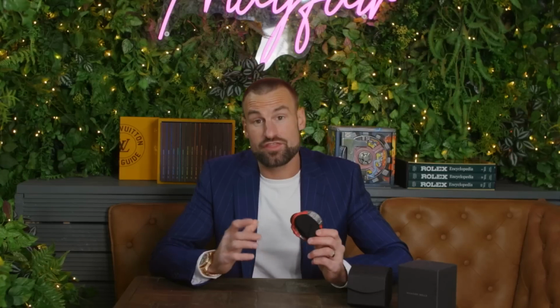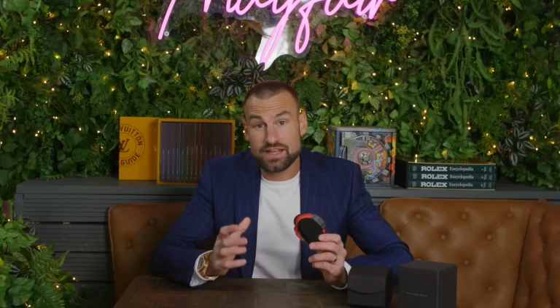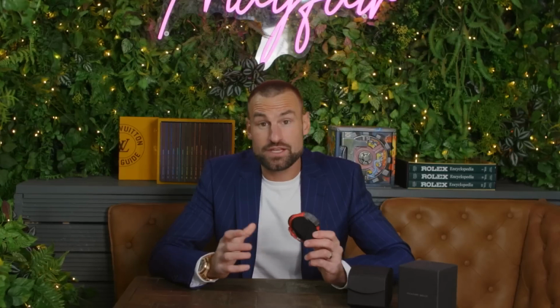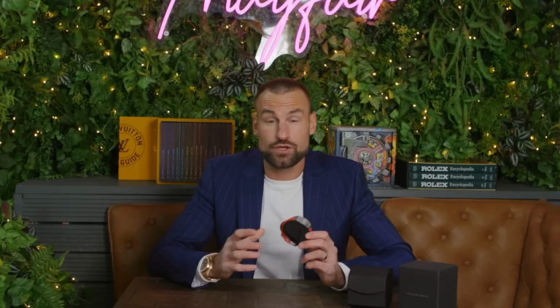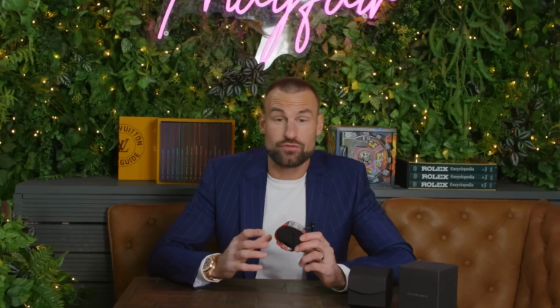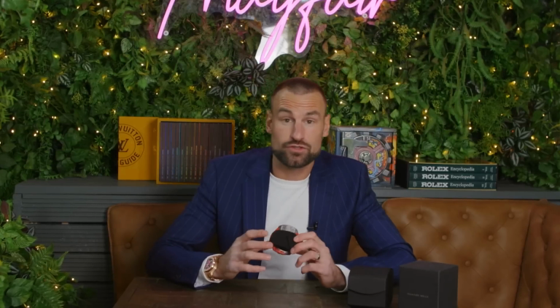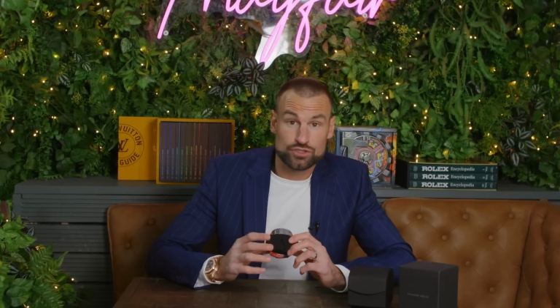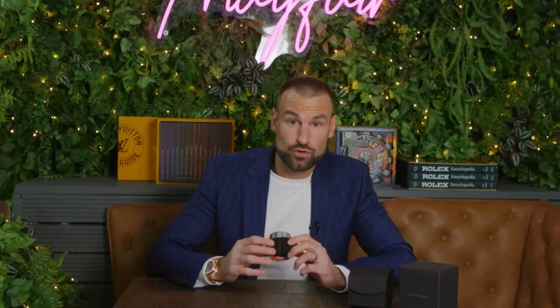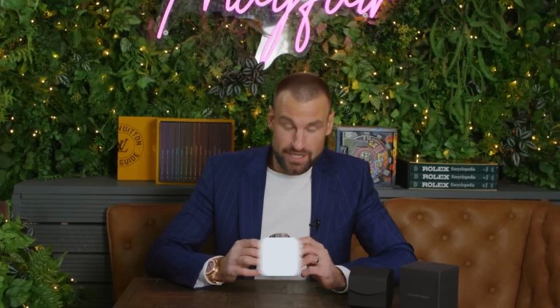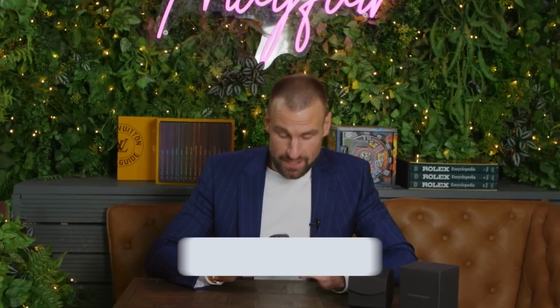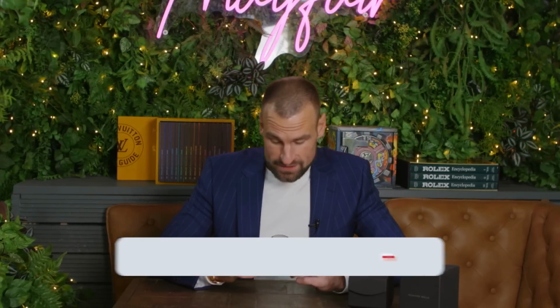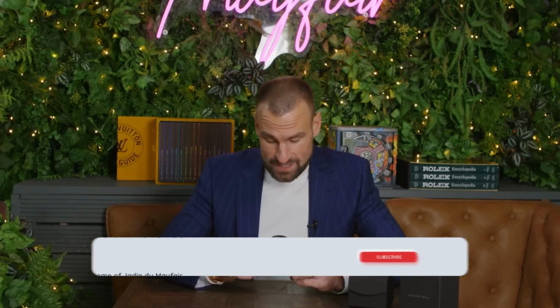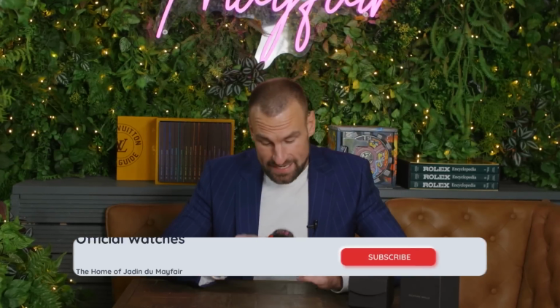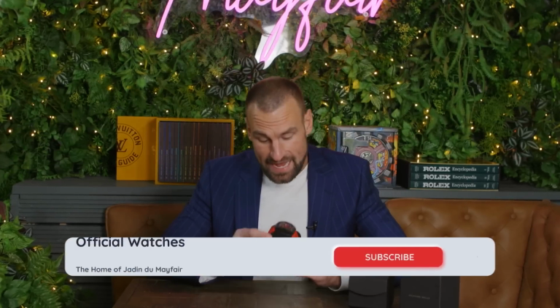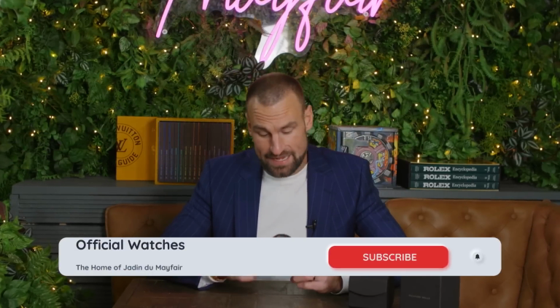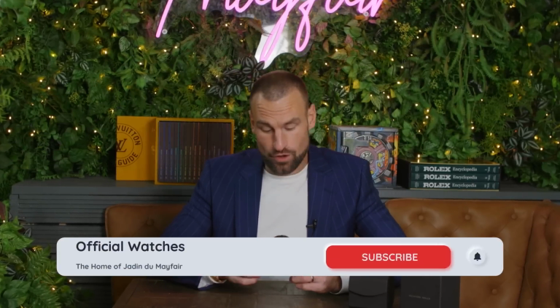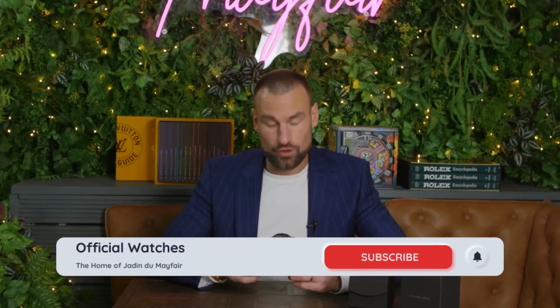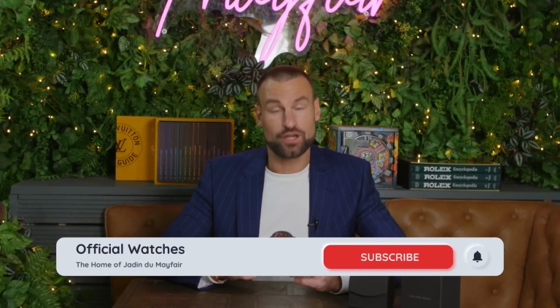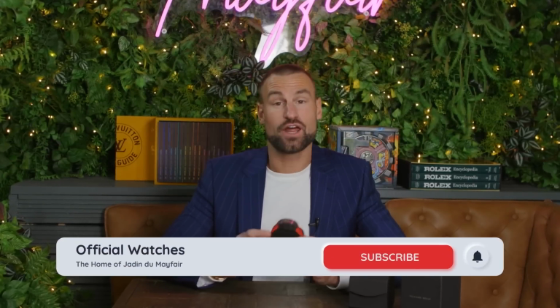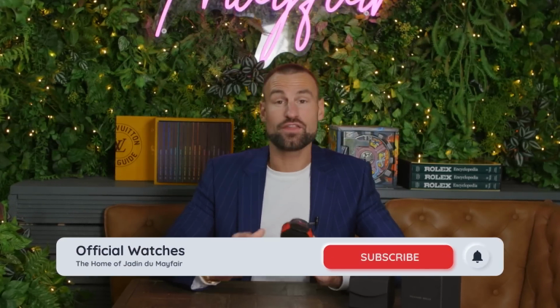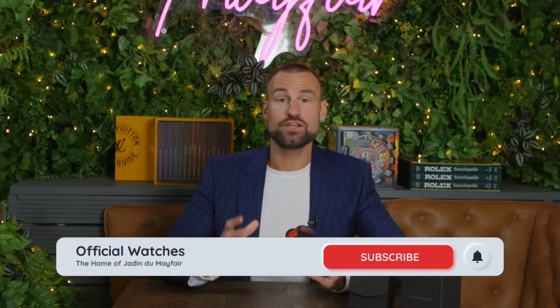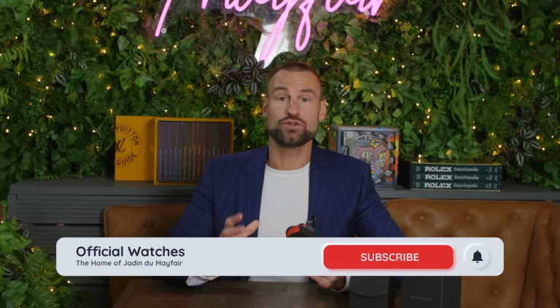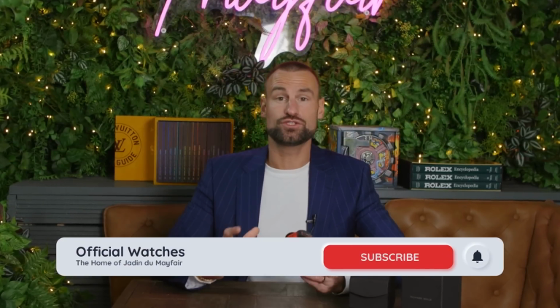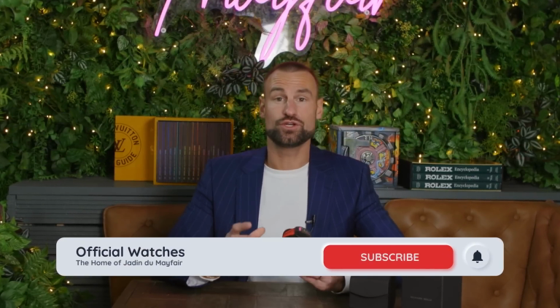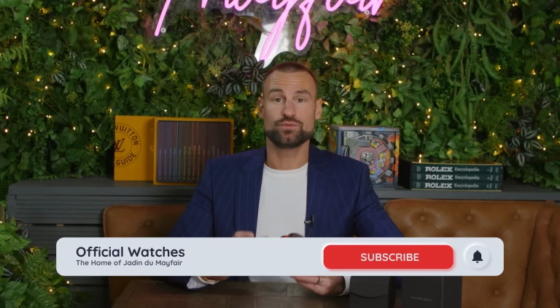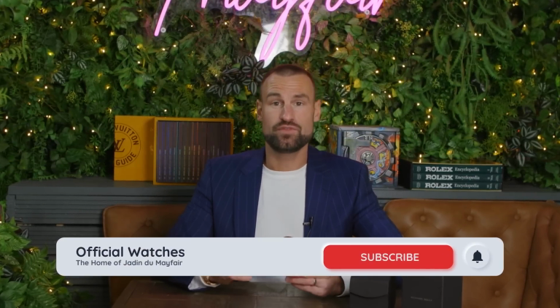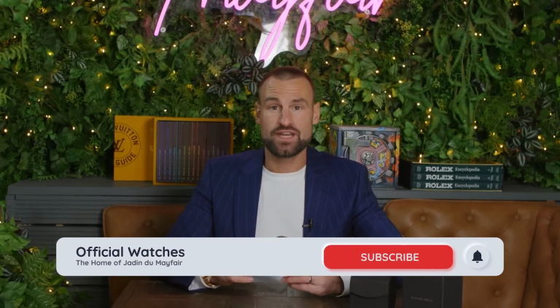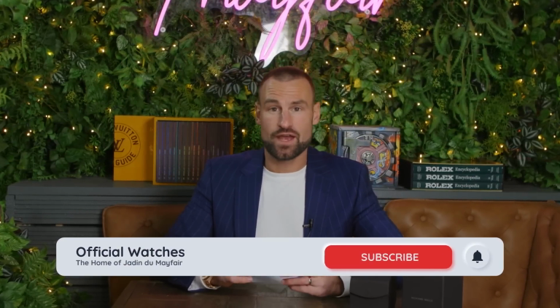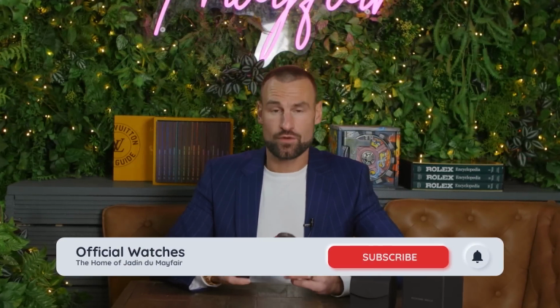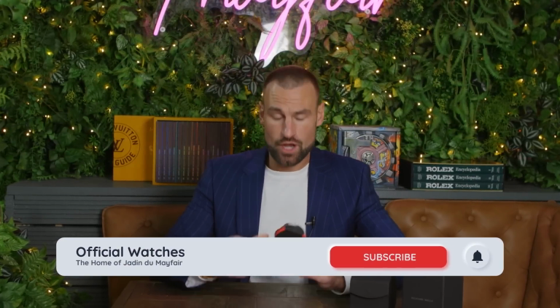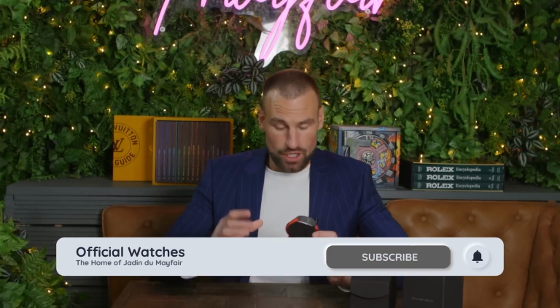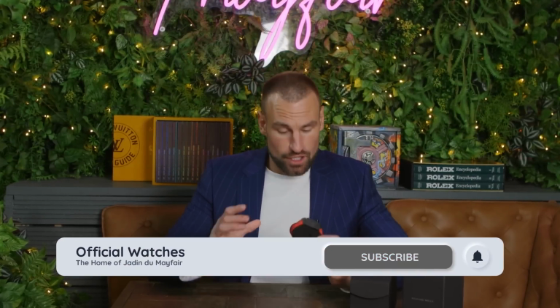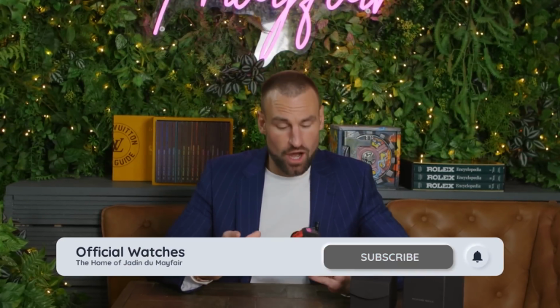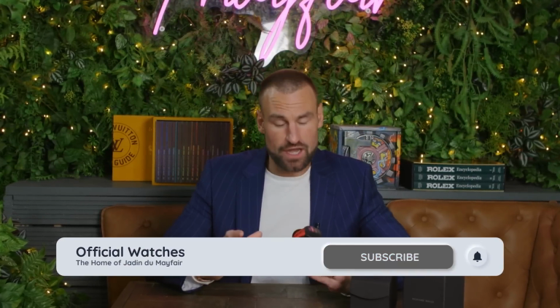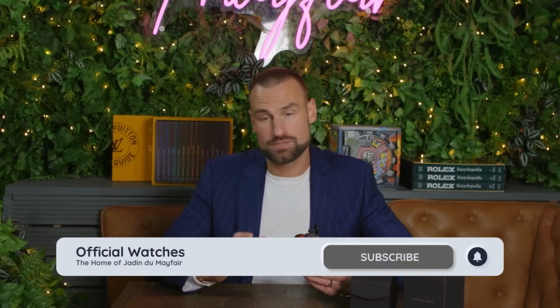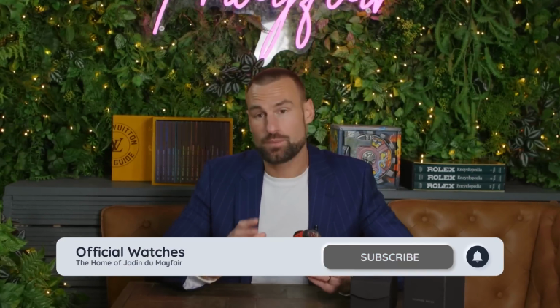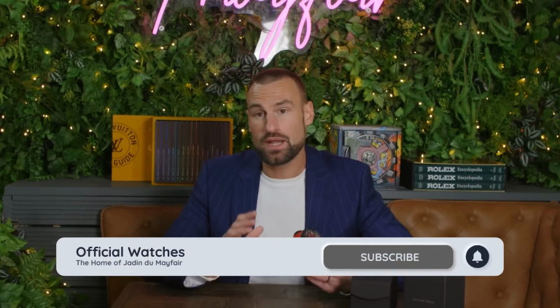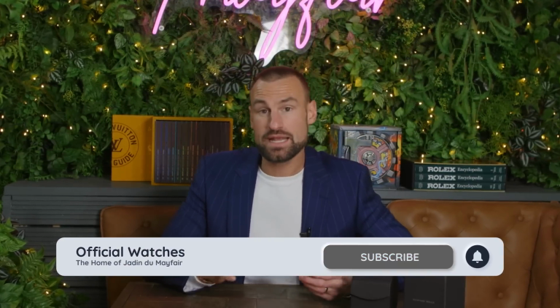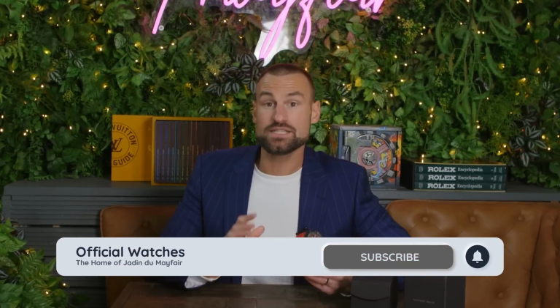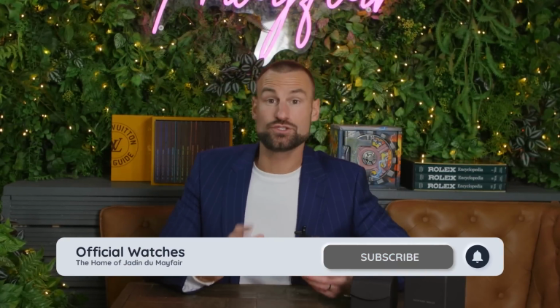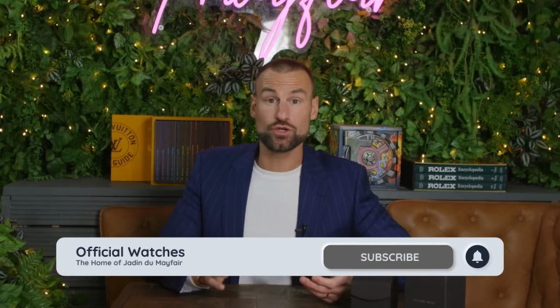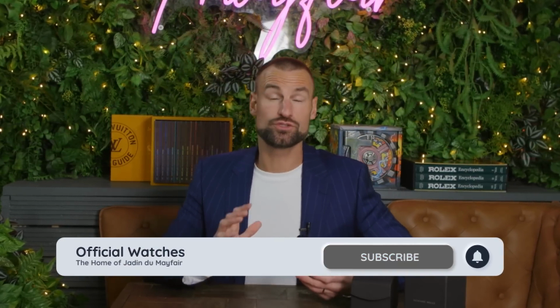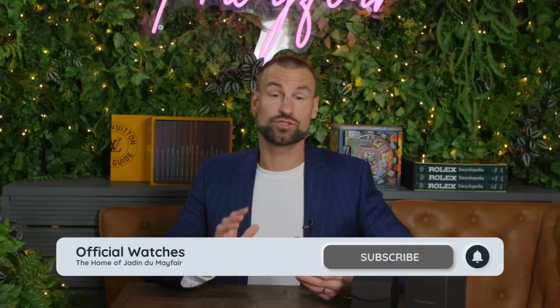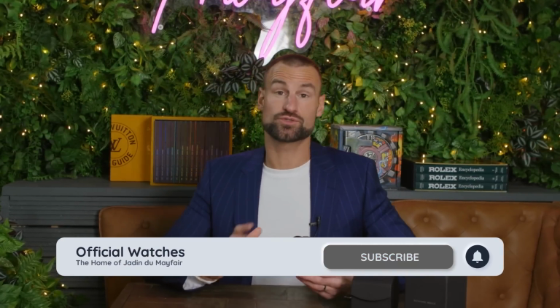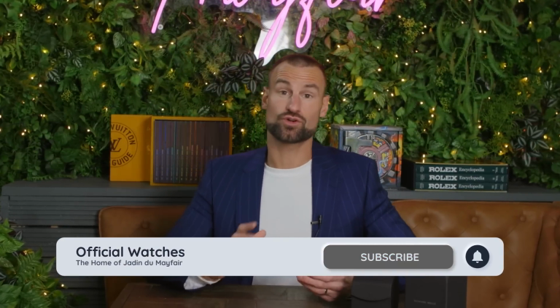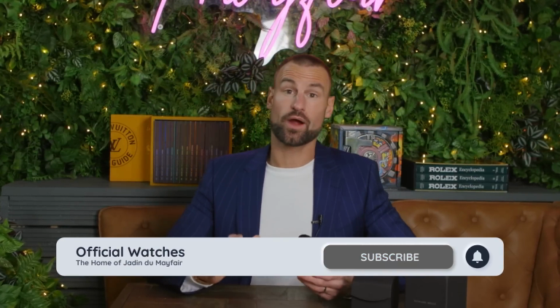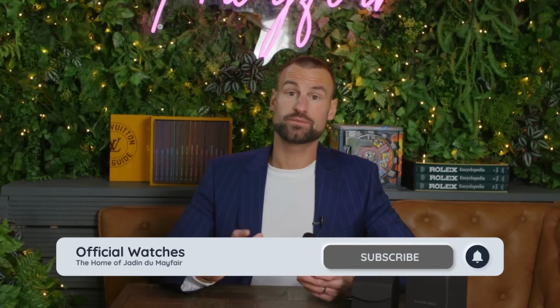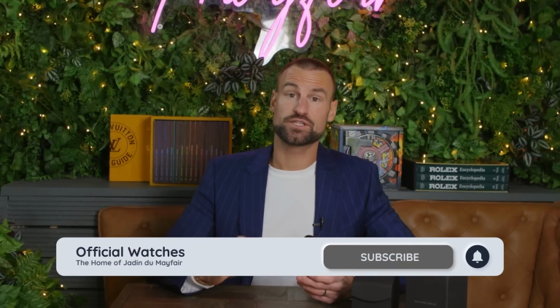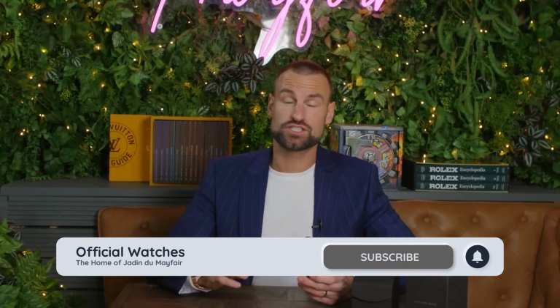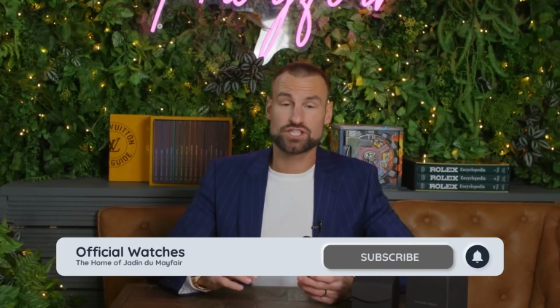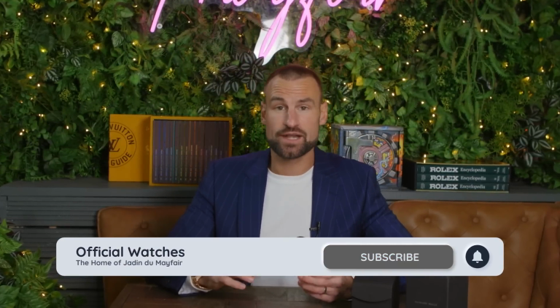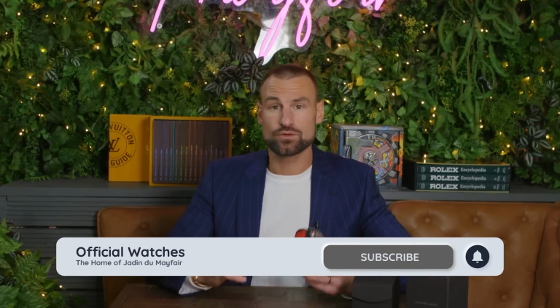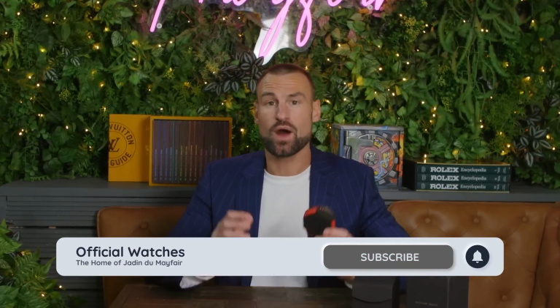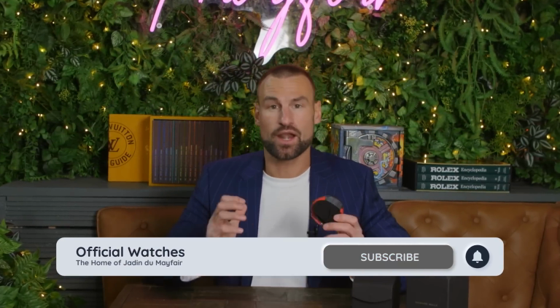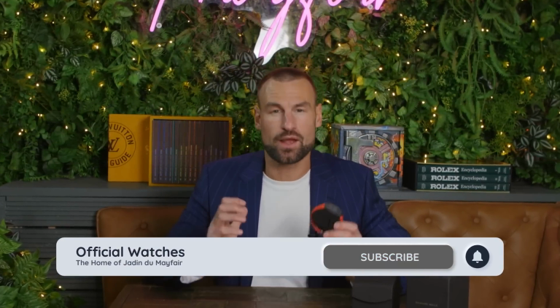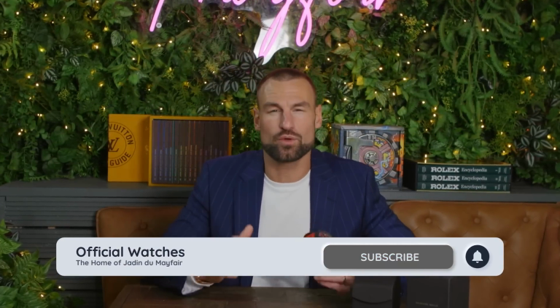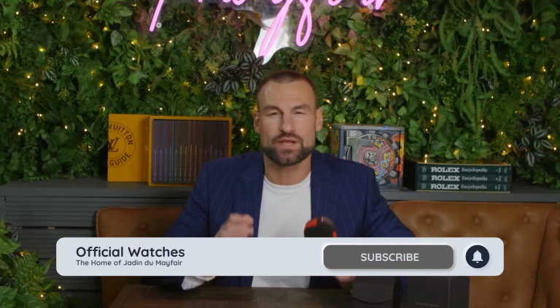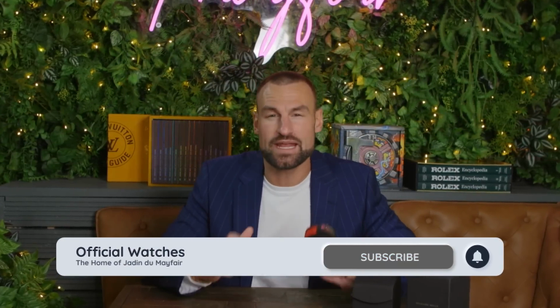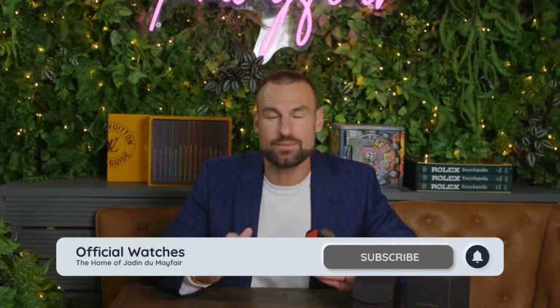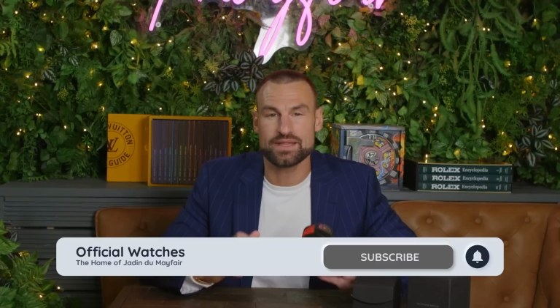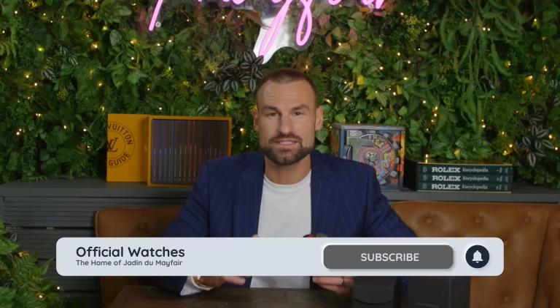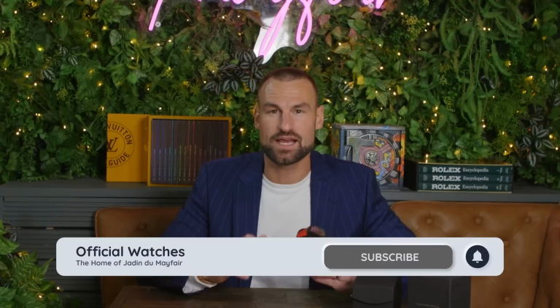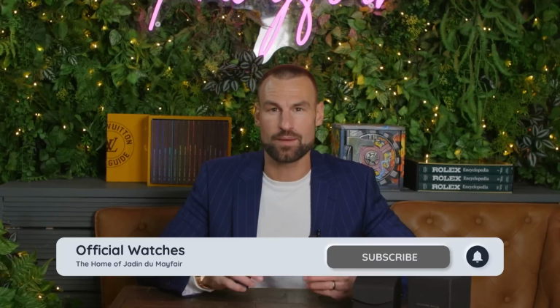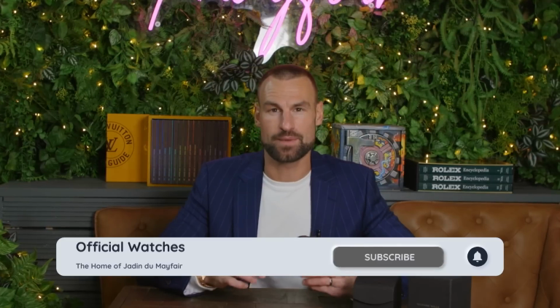Thank you for joining us again on another YouTube video. Guys, please do subscribe to the channel and I will keep these coming.